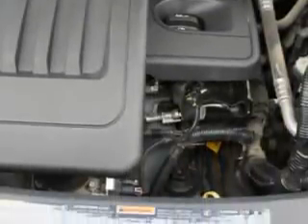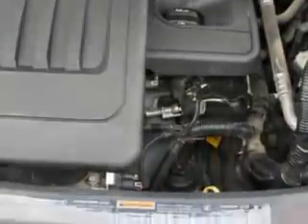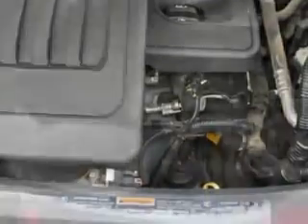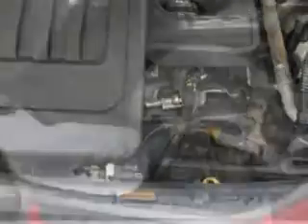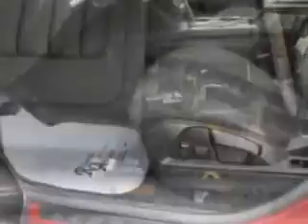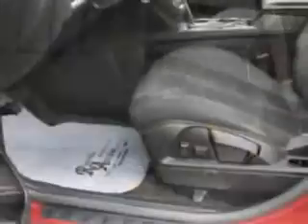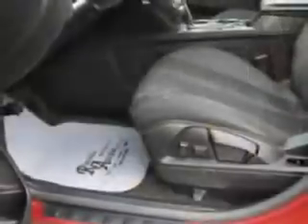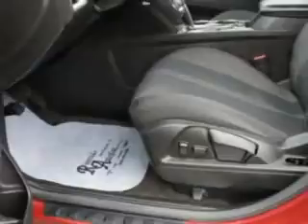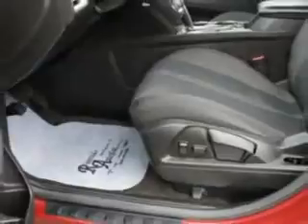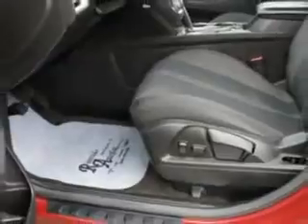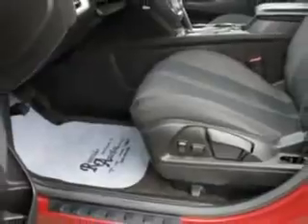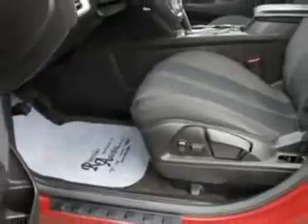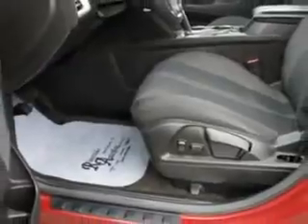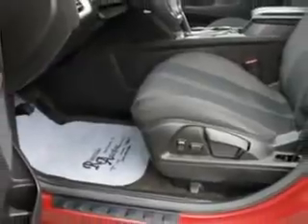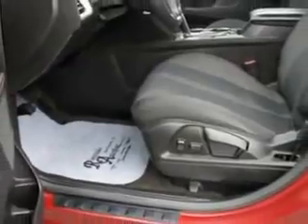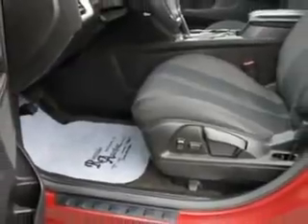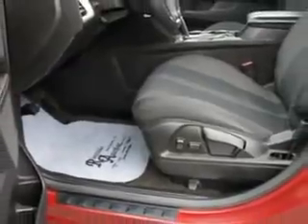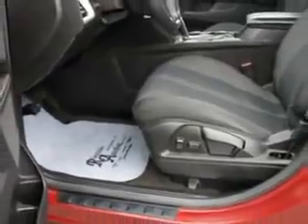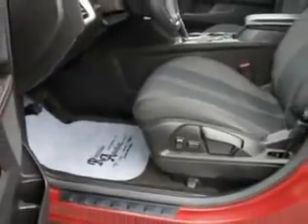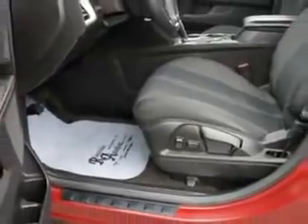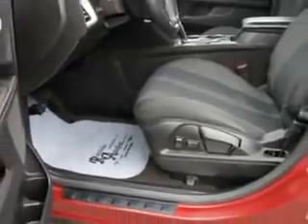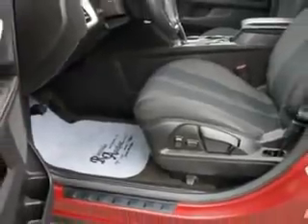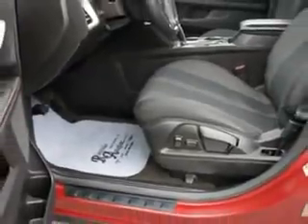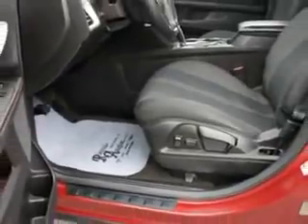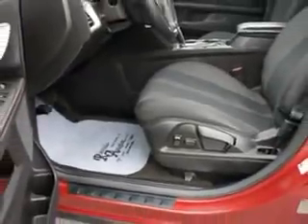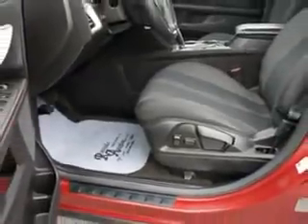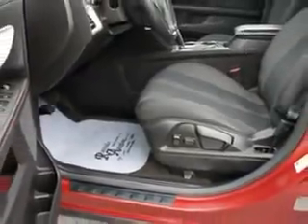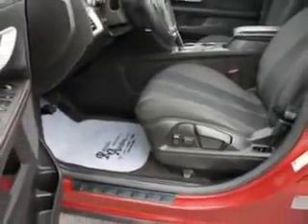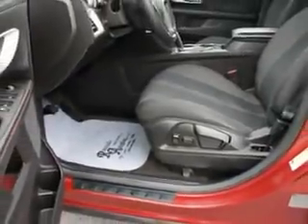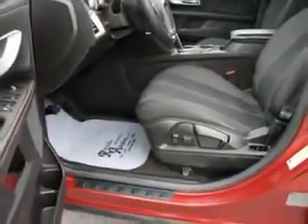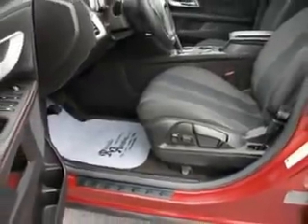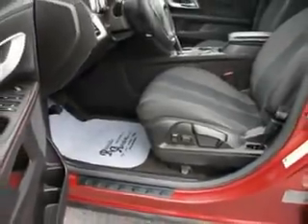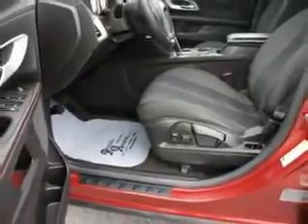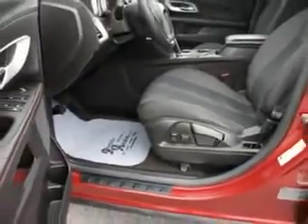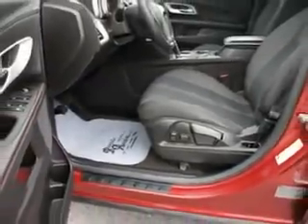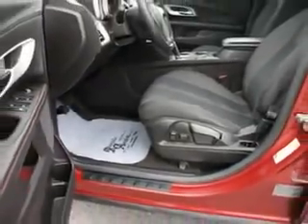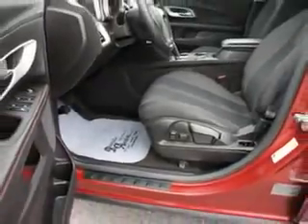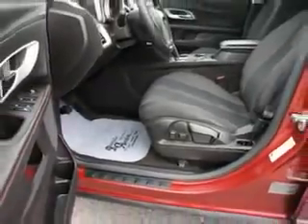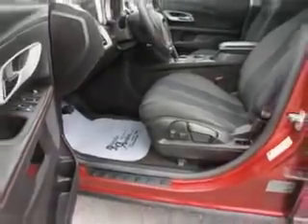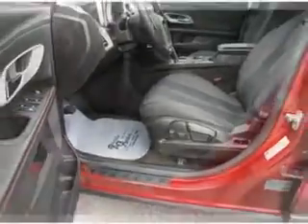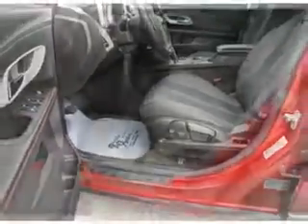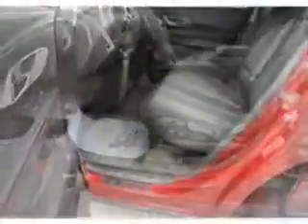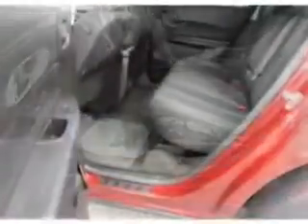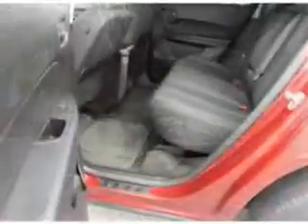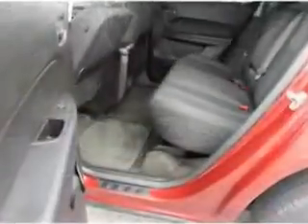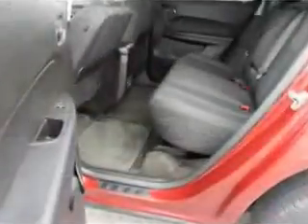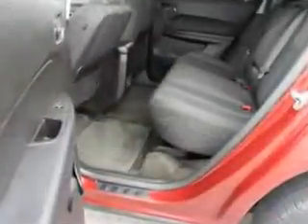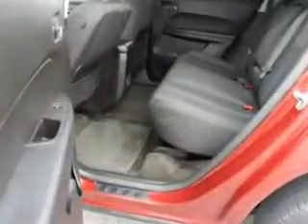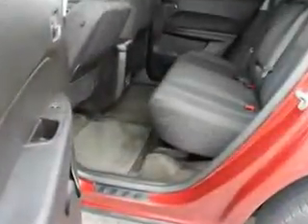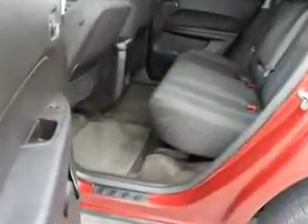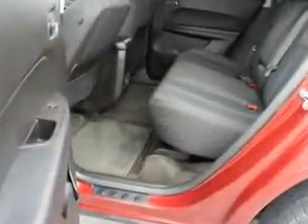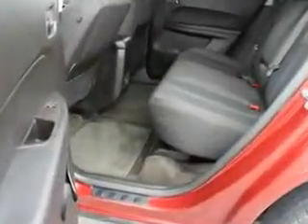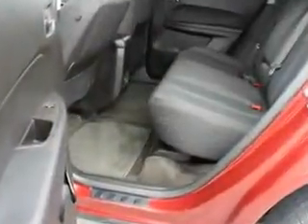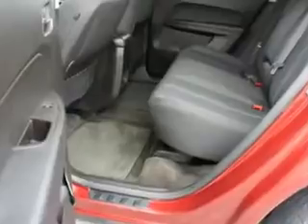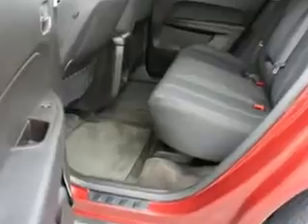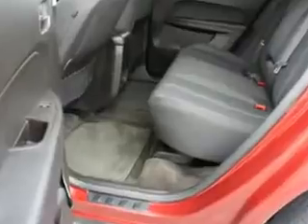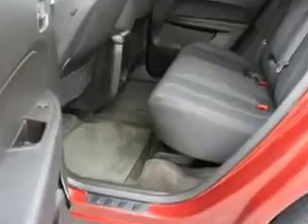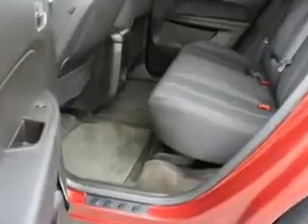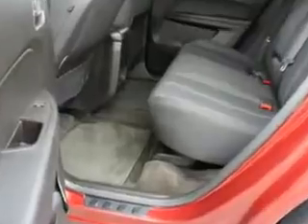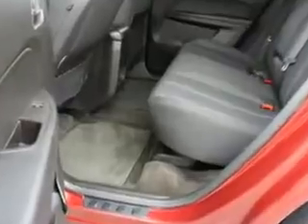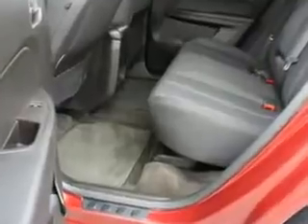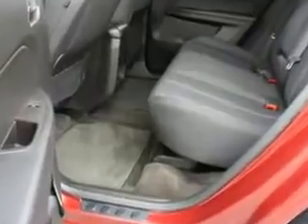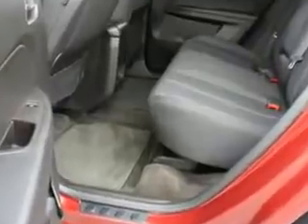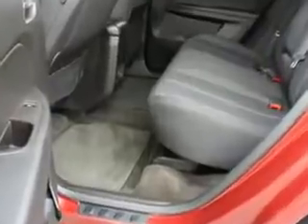Enjoy the drive and have peace of mind in this 2010 Chevrolet Equinox. See us at Riverside Autoplex of Muskogee today.